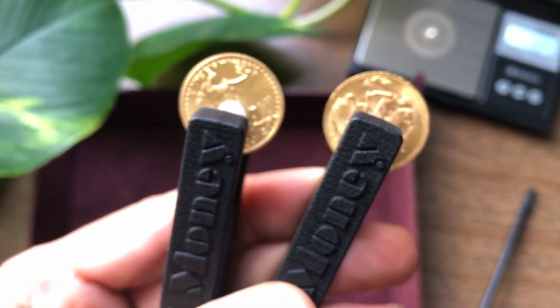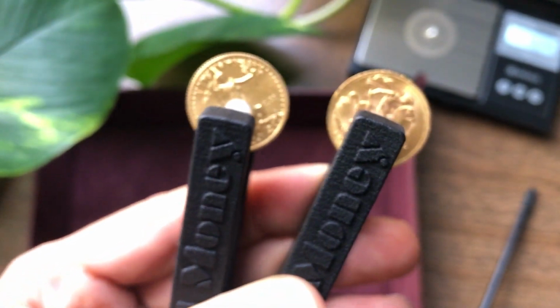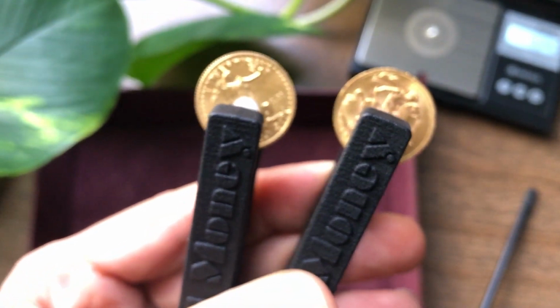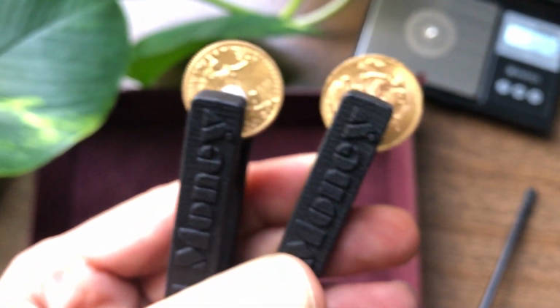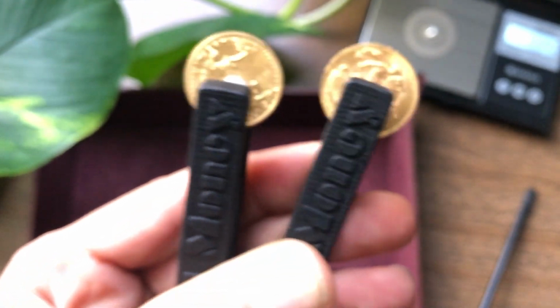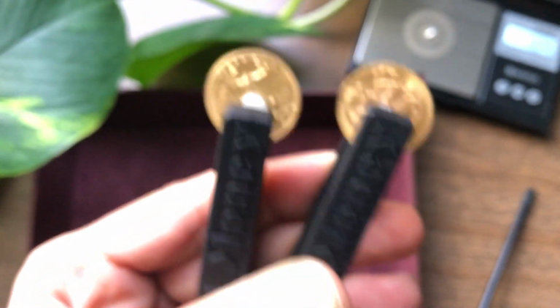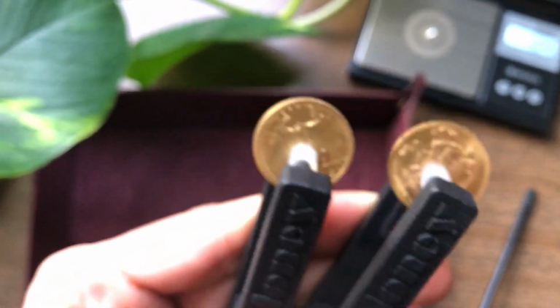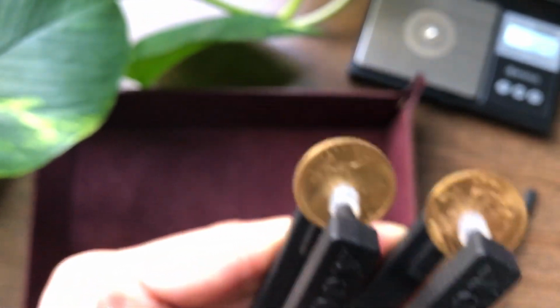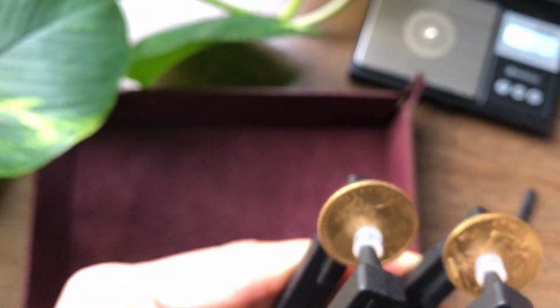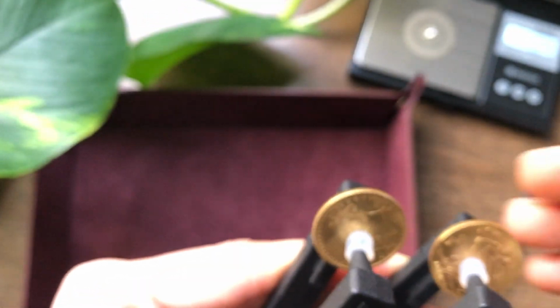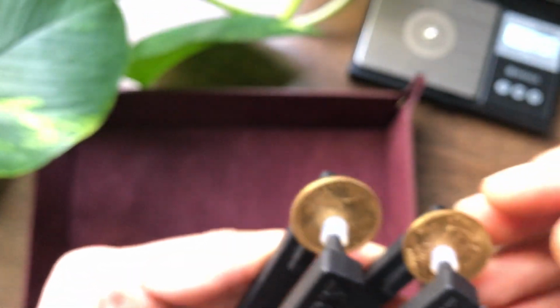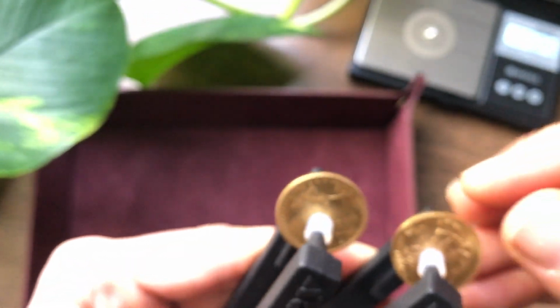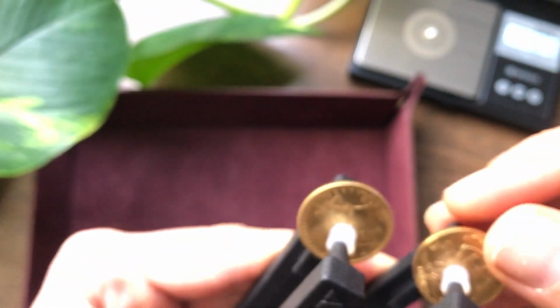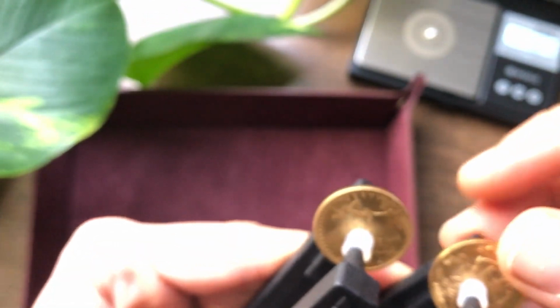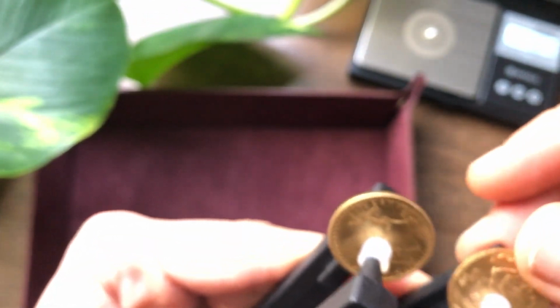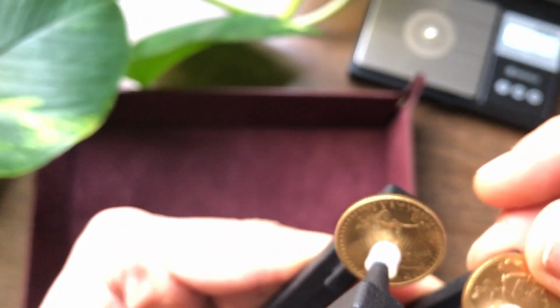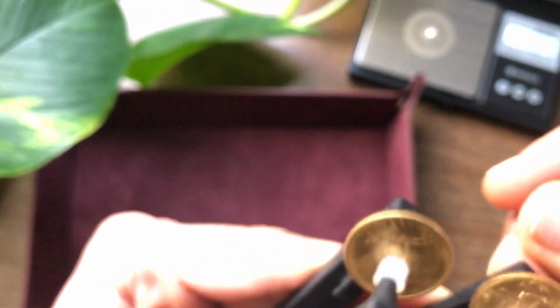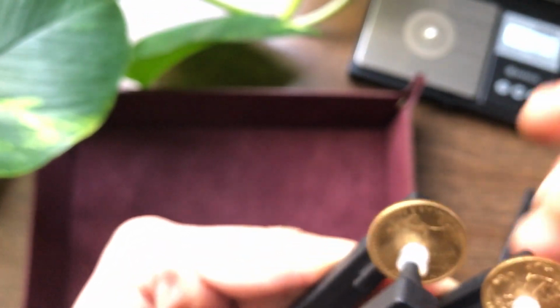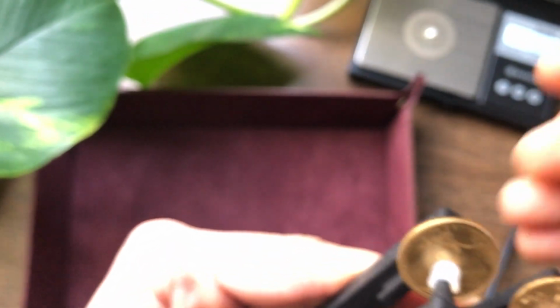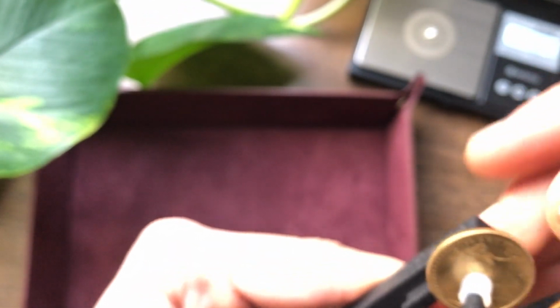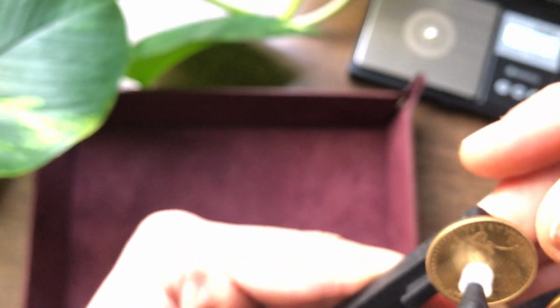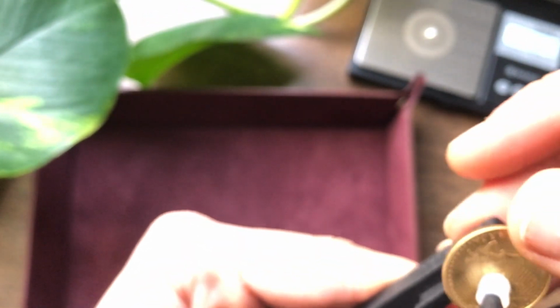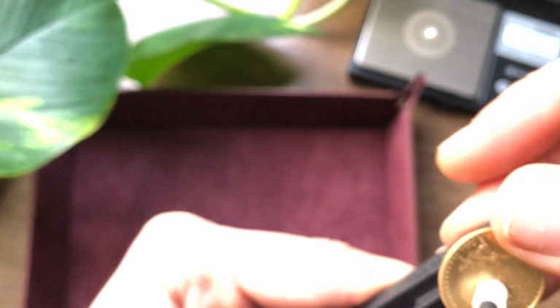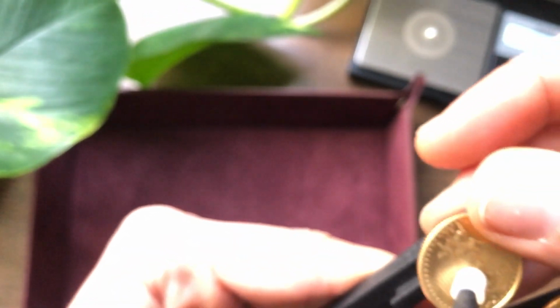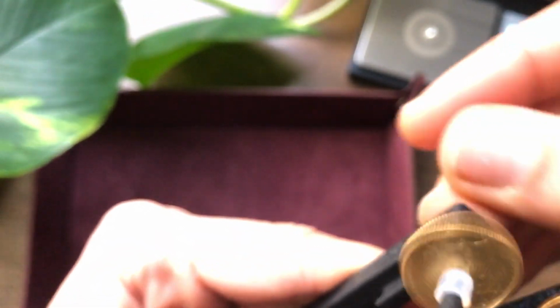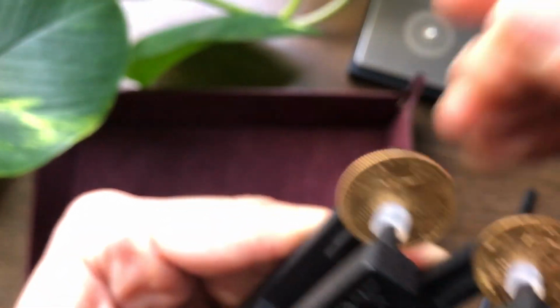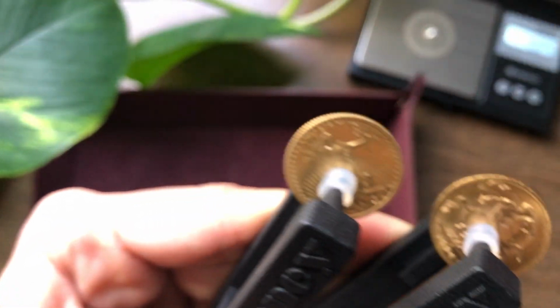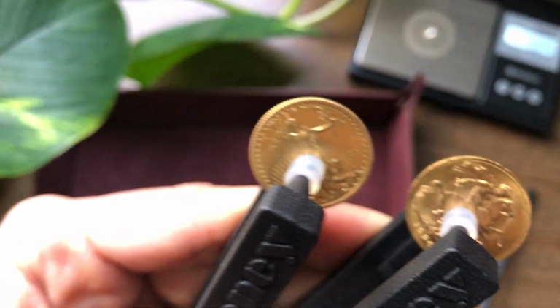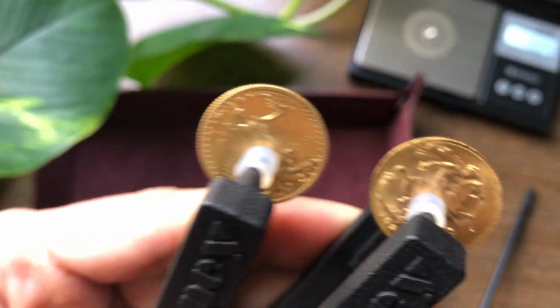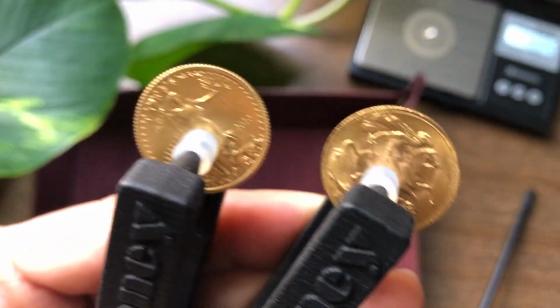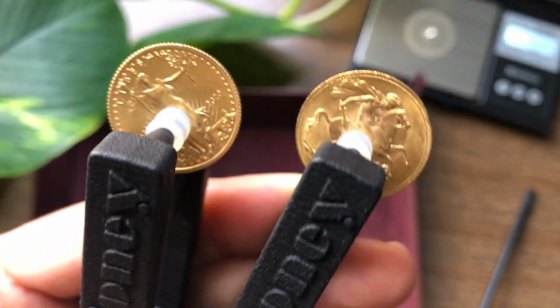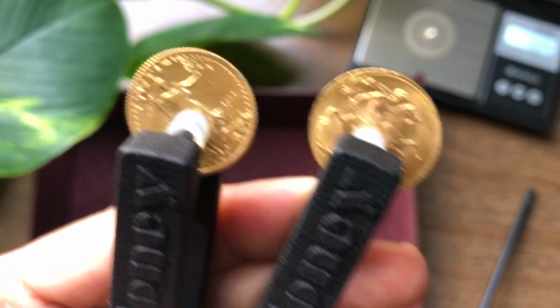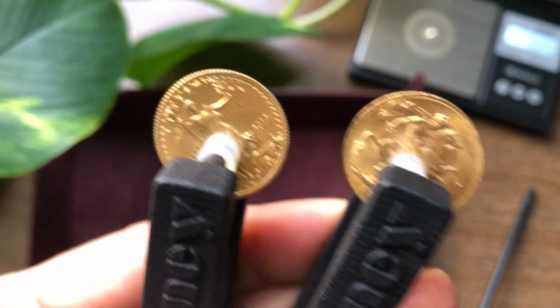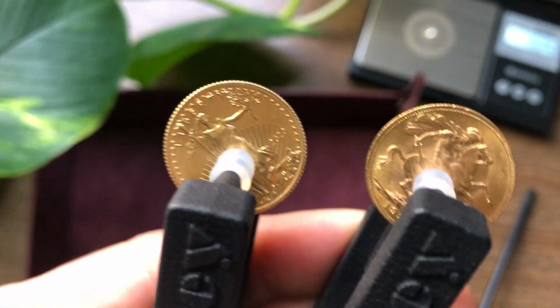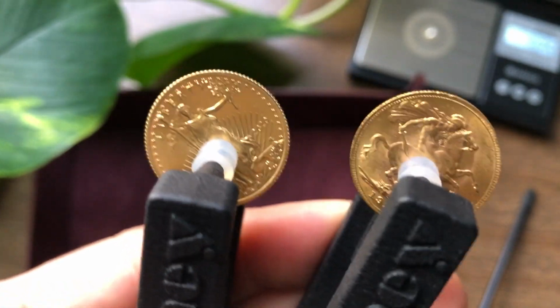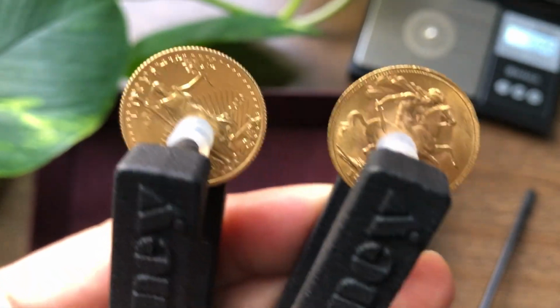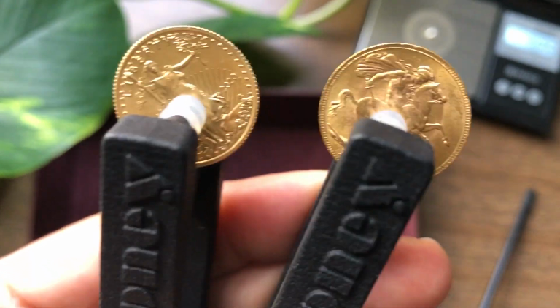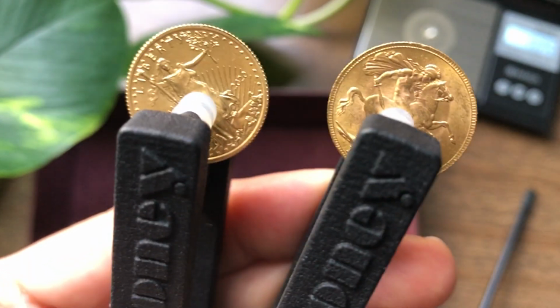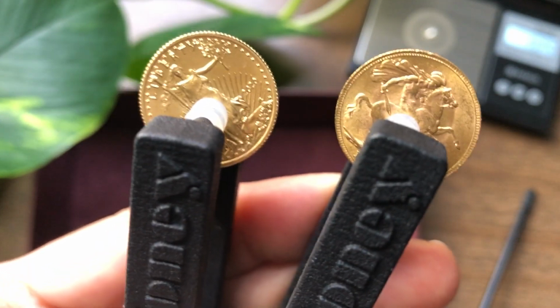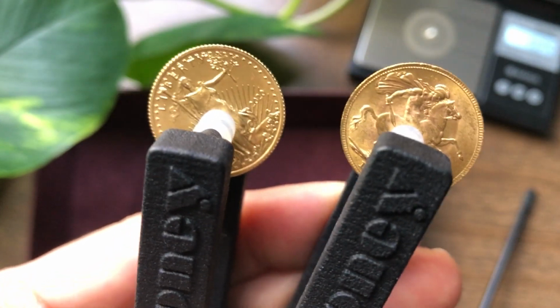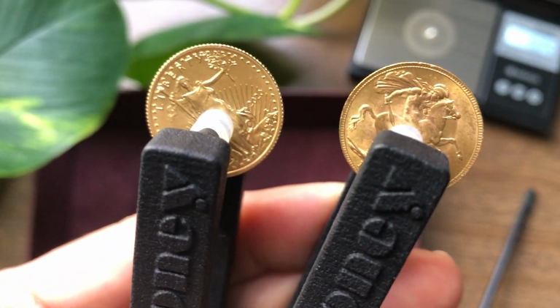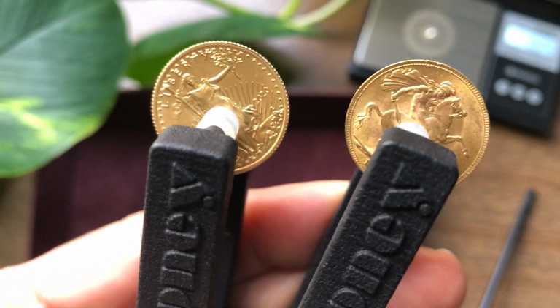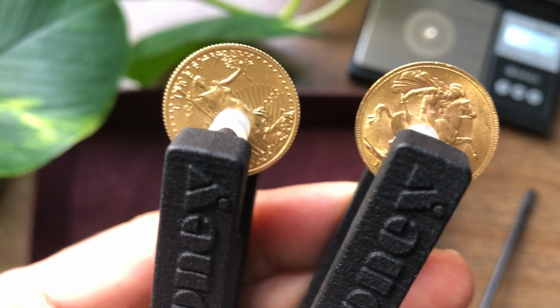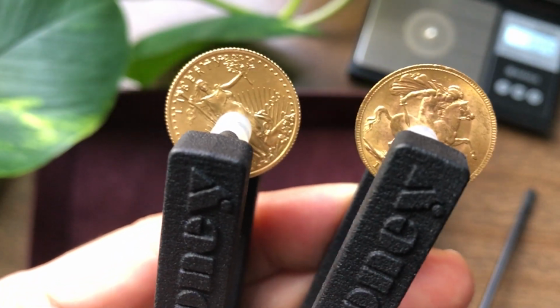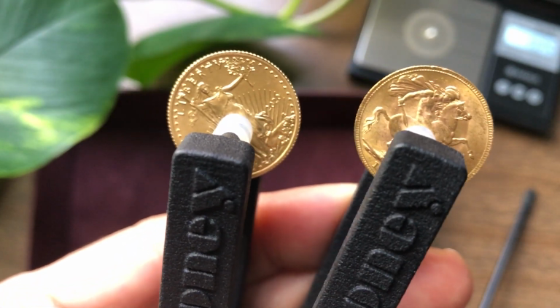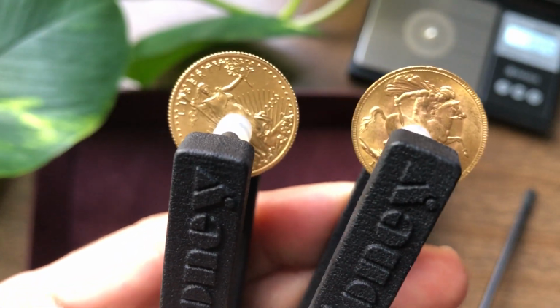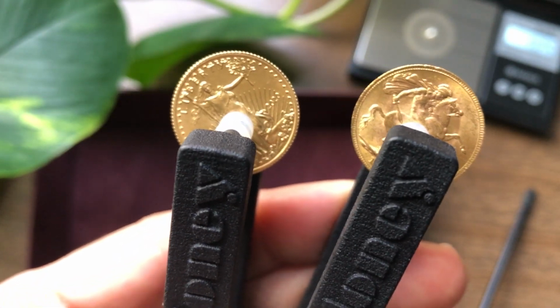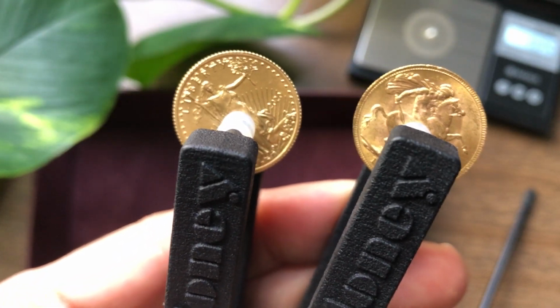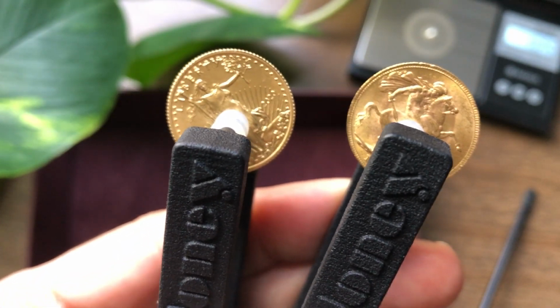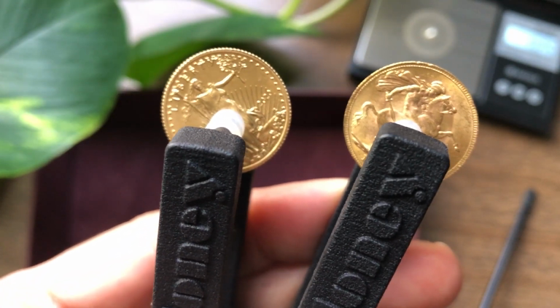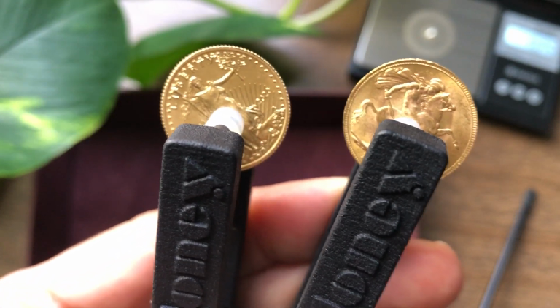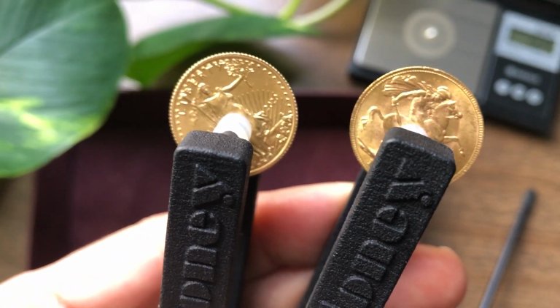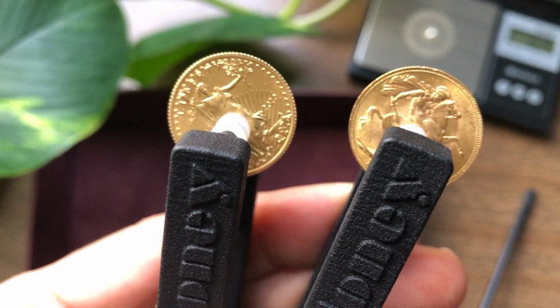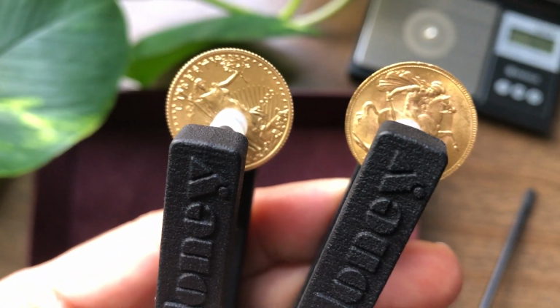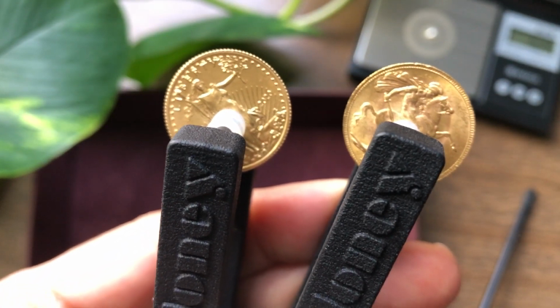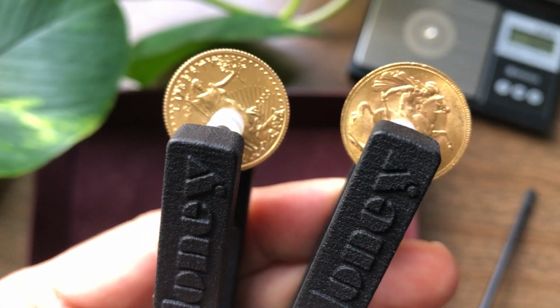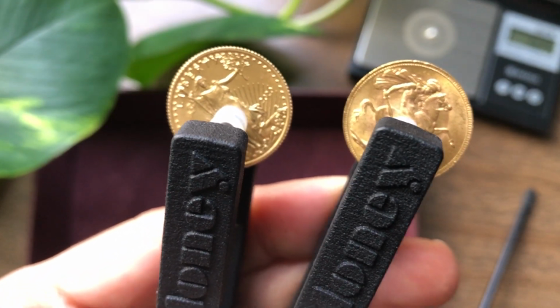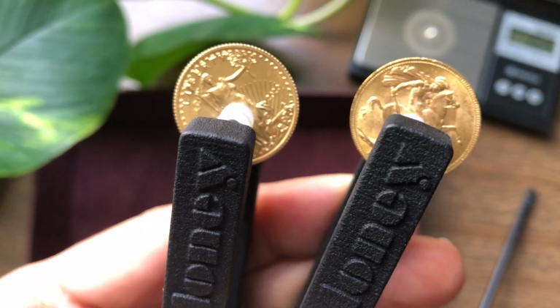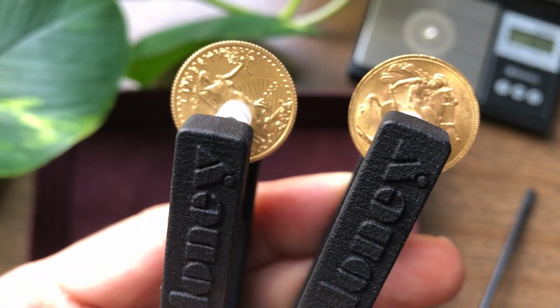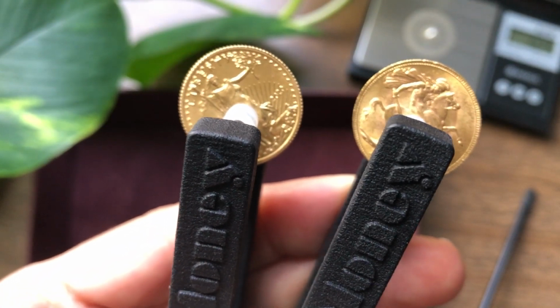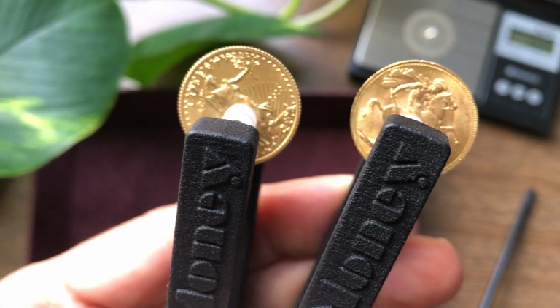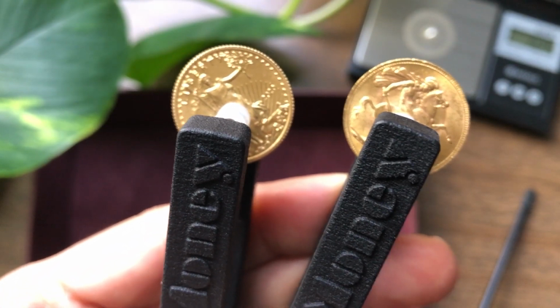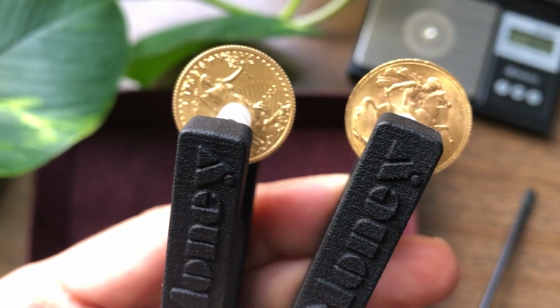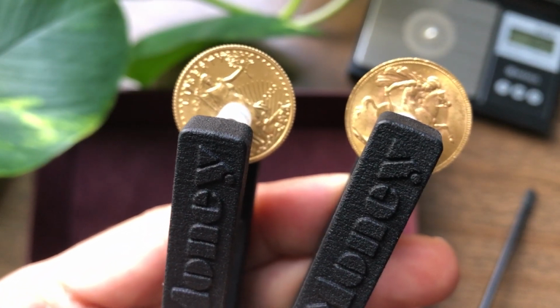Hope you're having a good one. If you guys have any questions, let me know. 22 carat — beautiful sounding coins. Take it easy, guys.